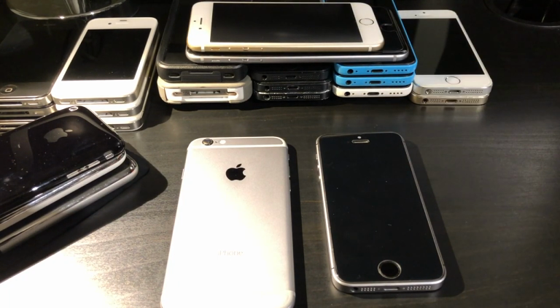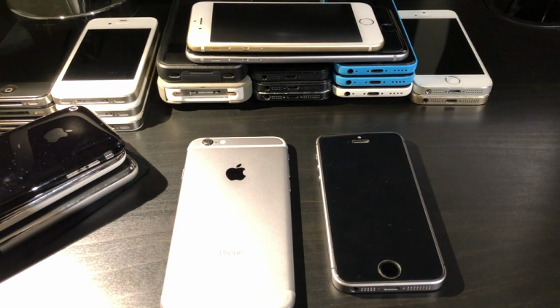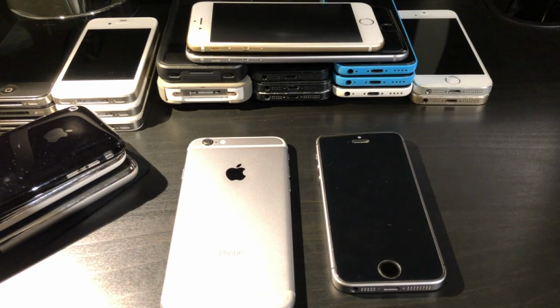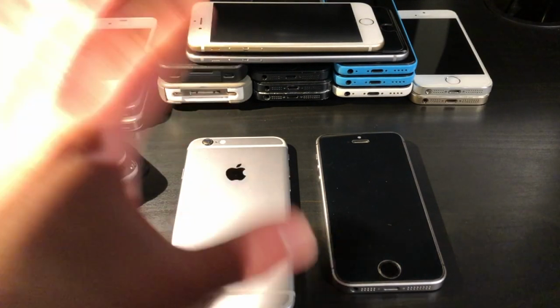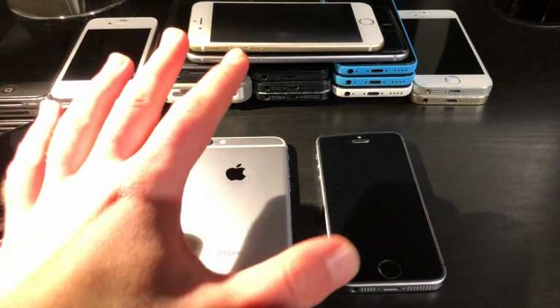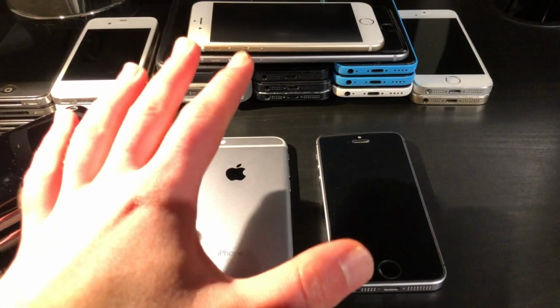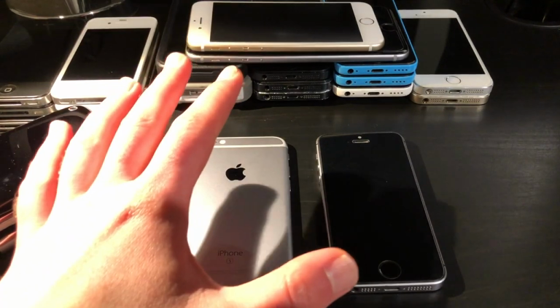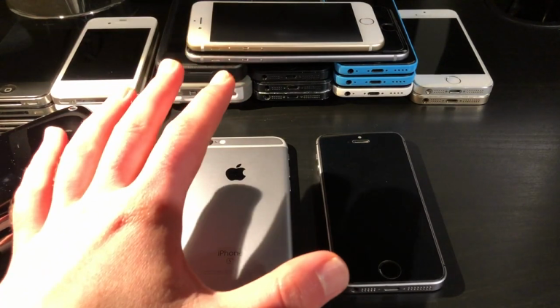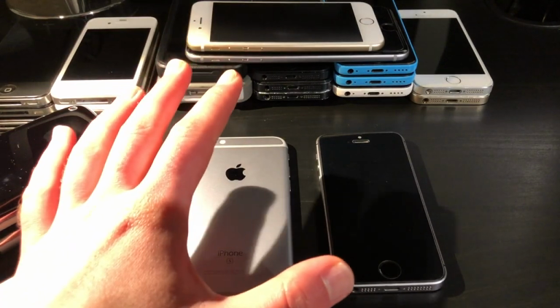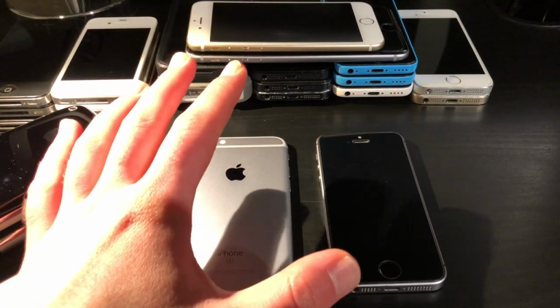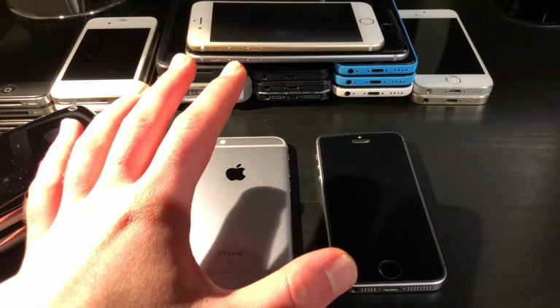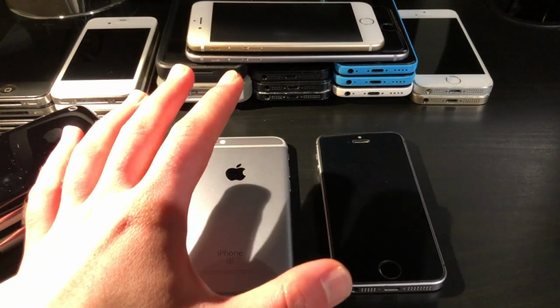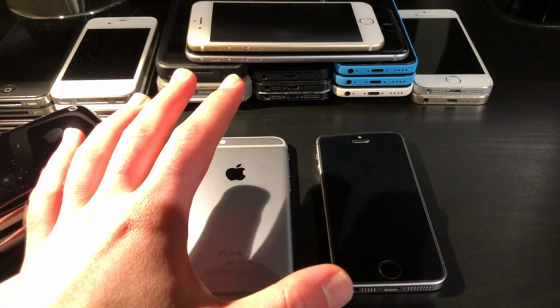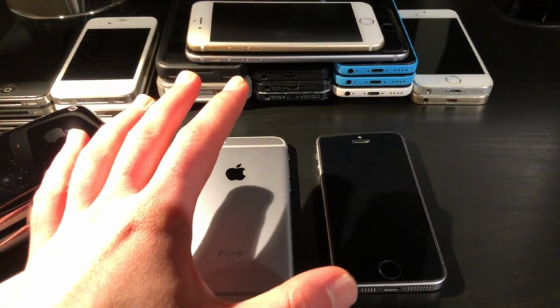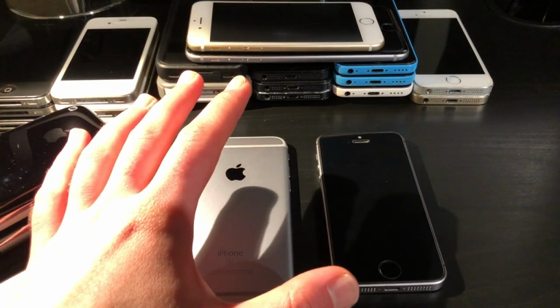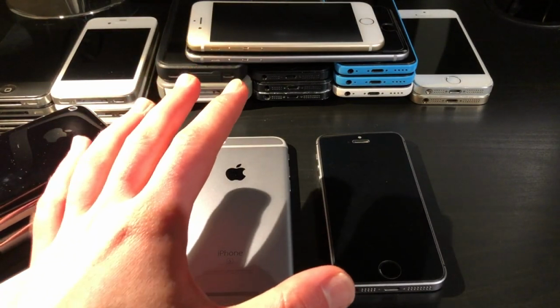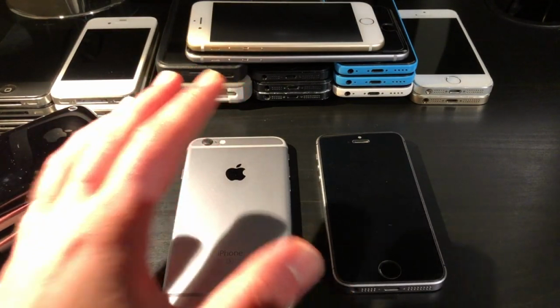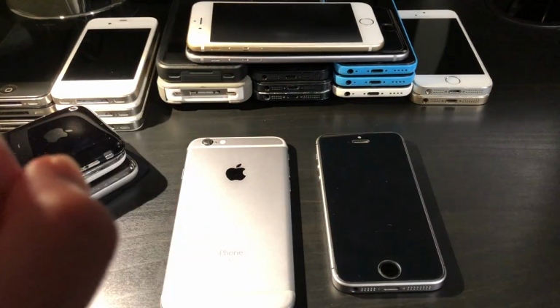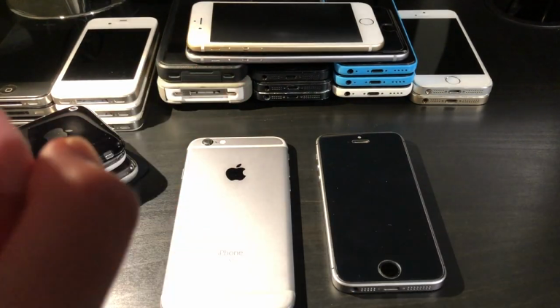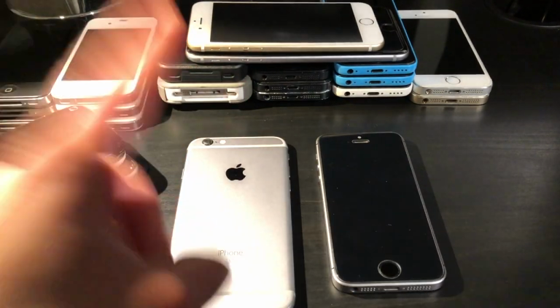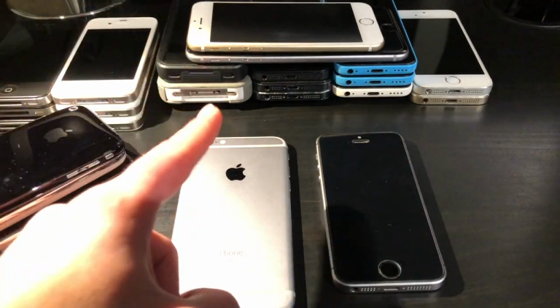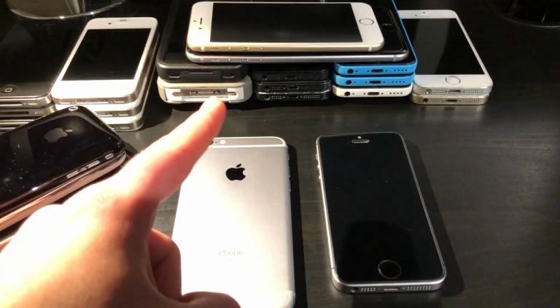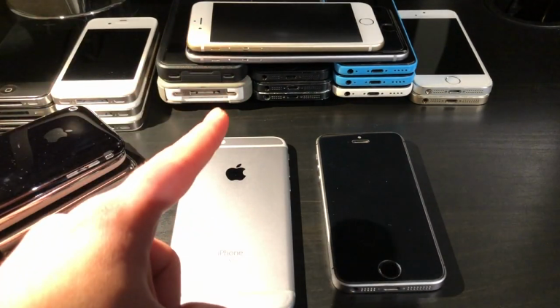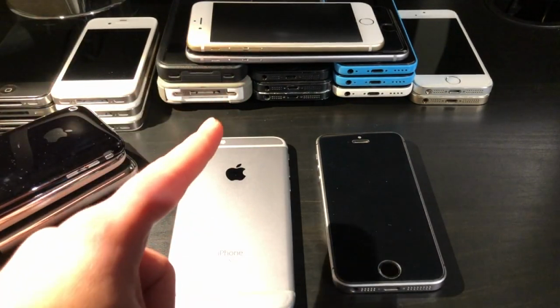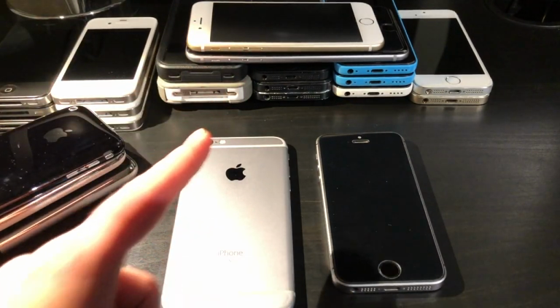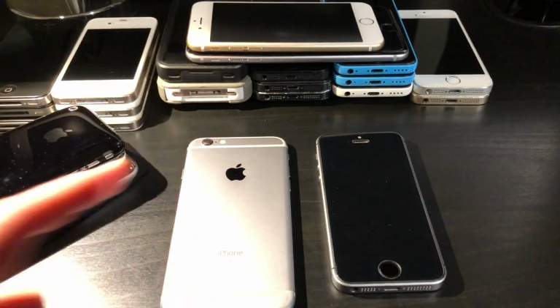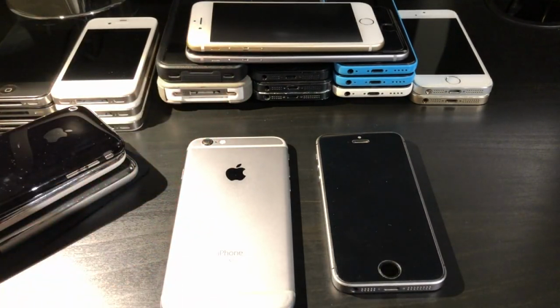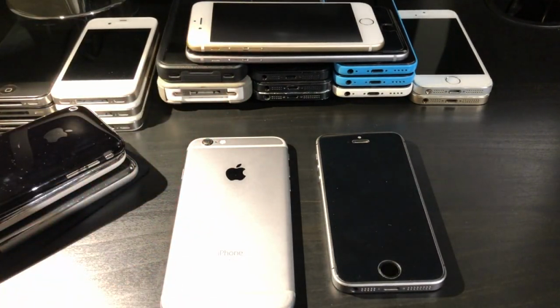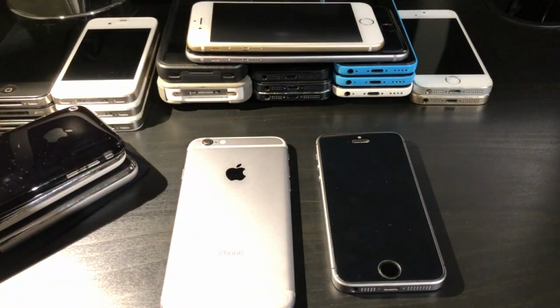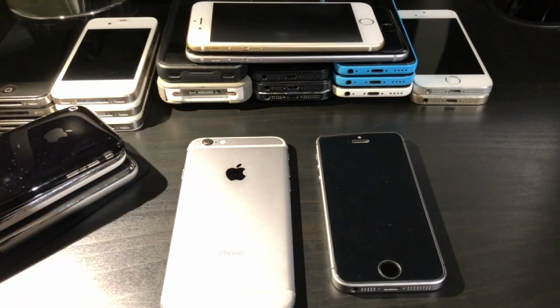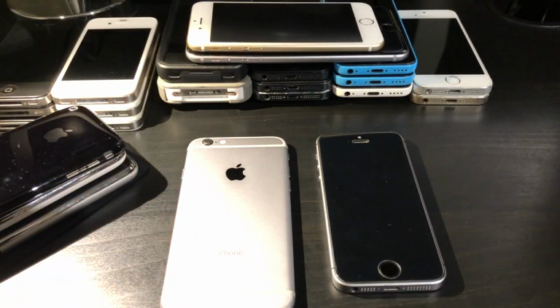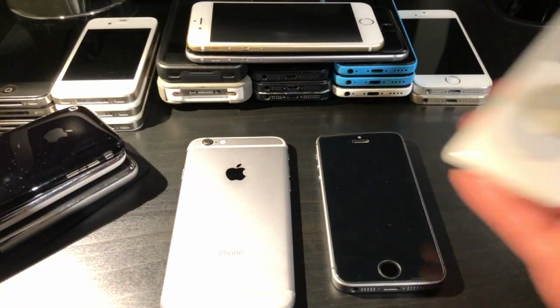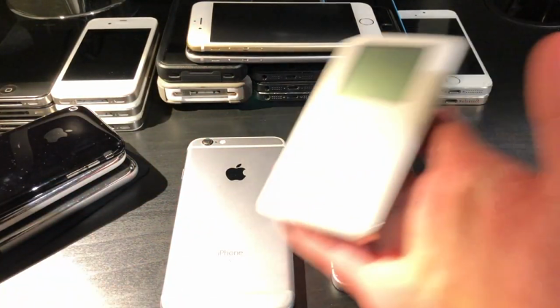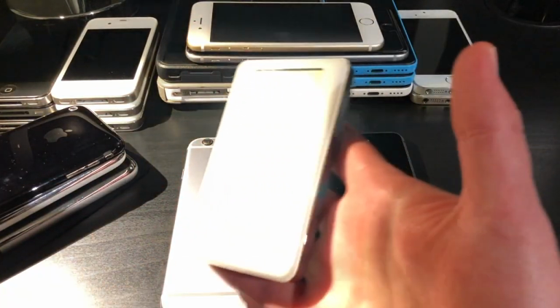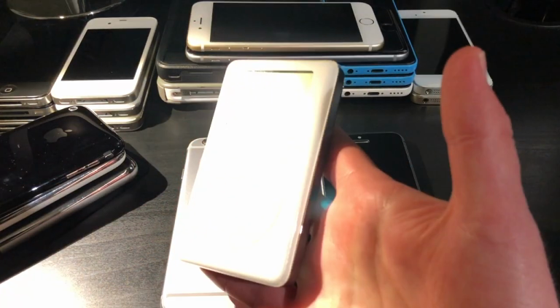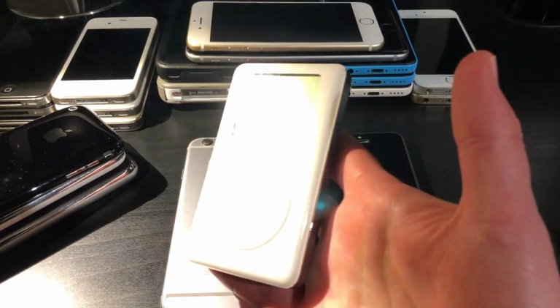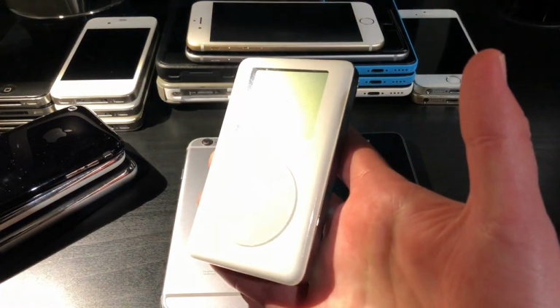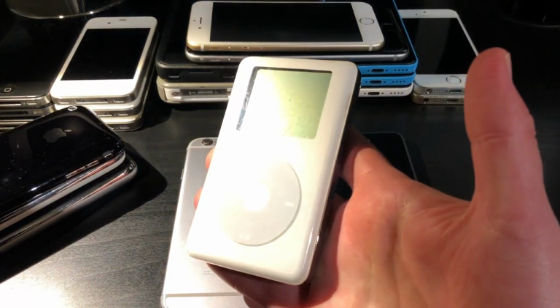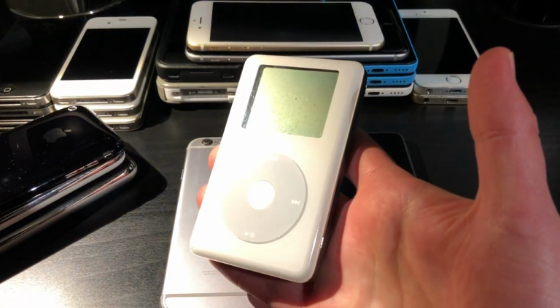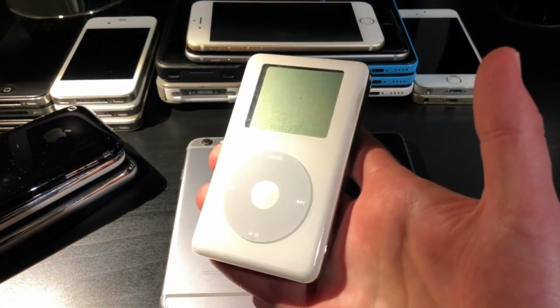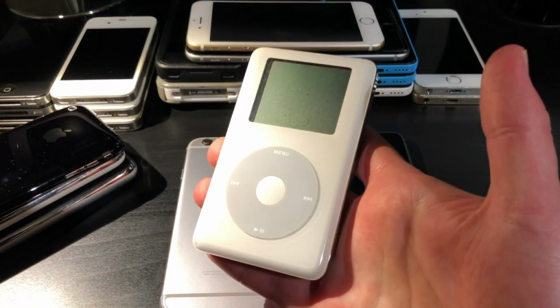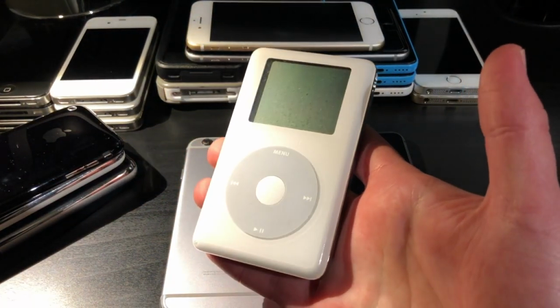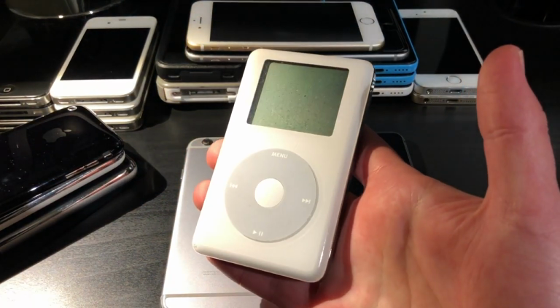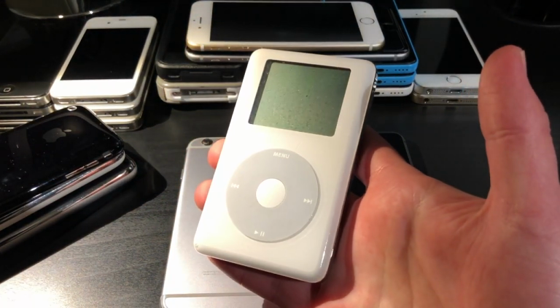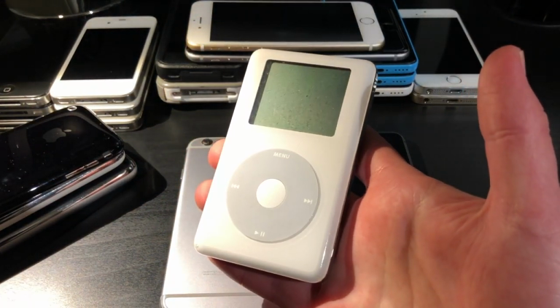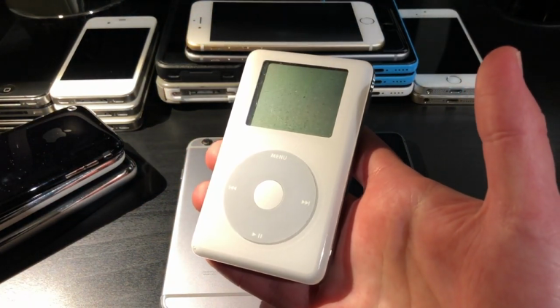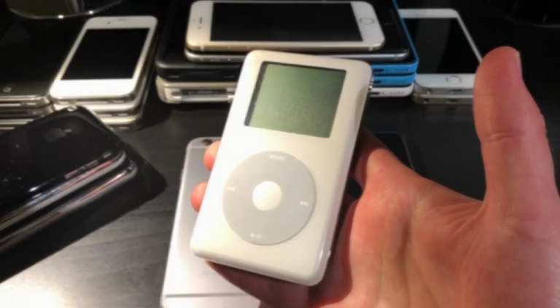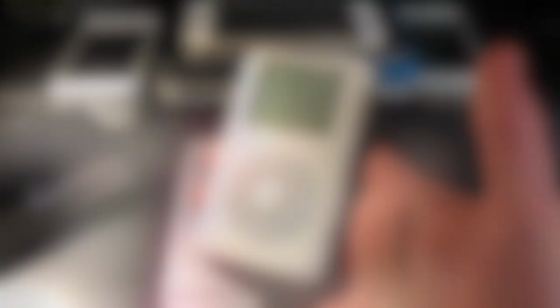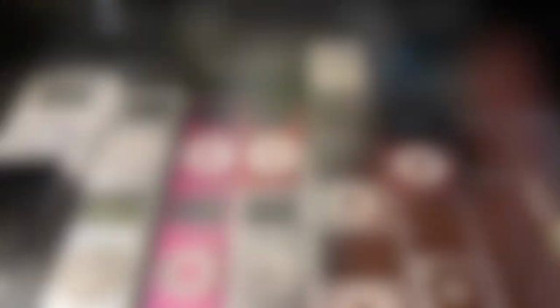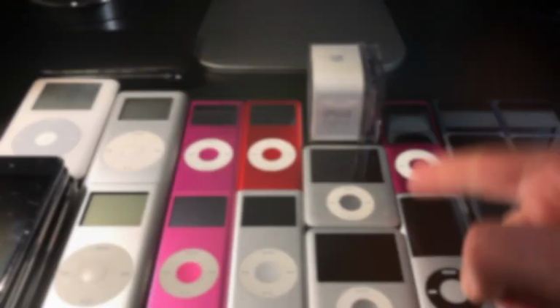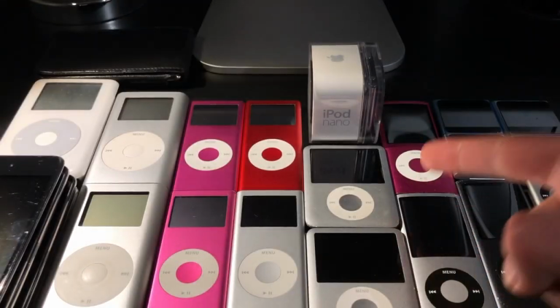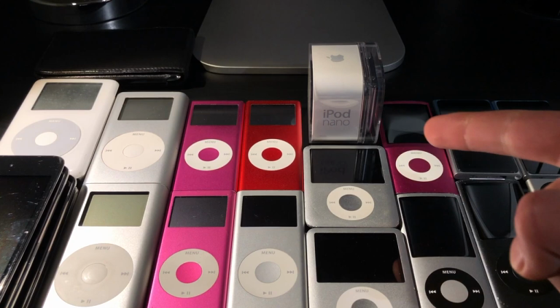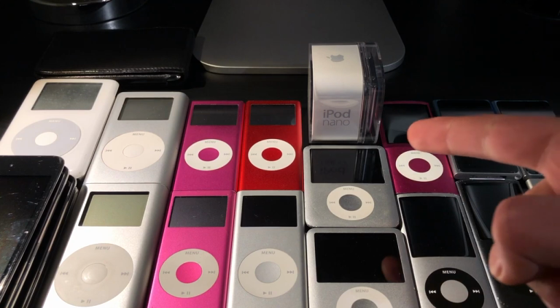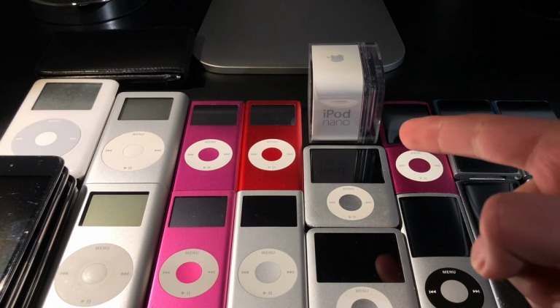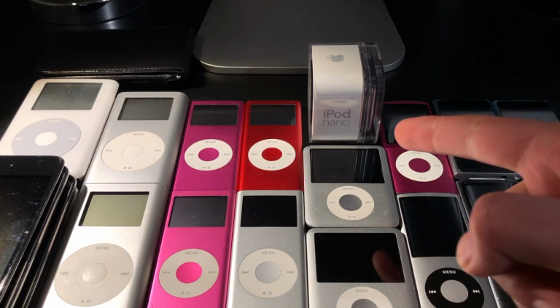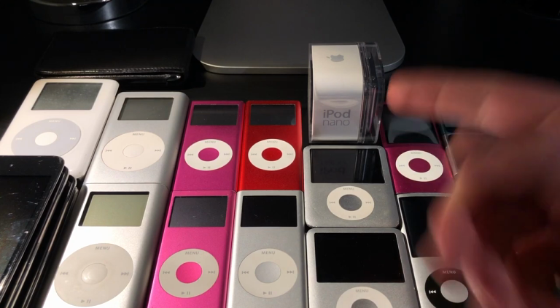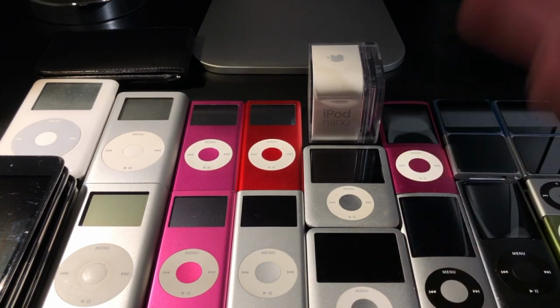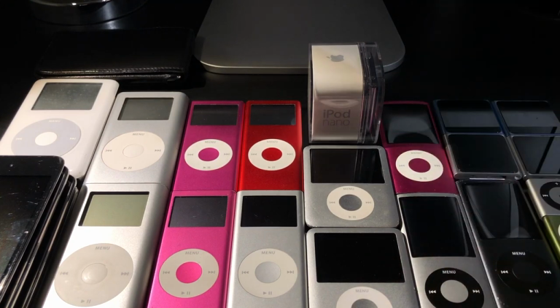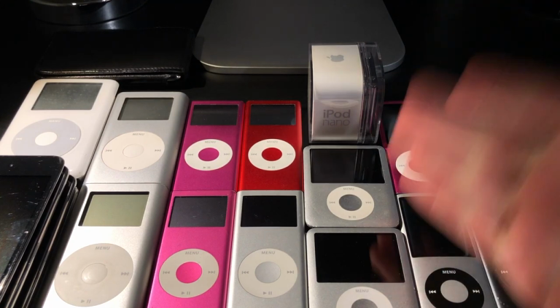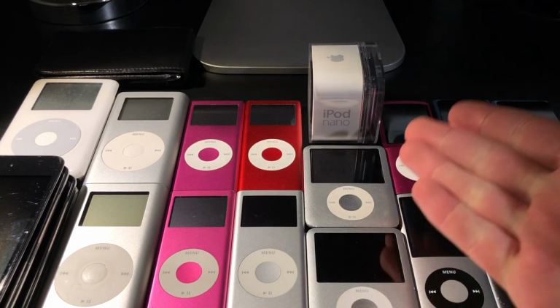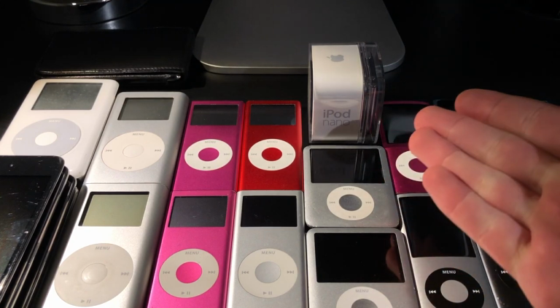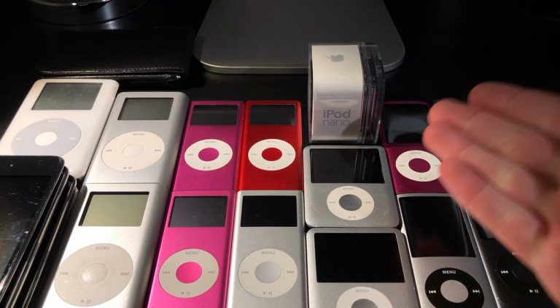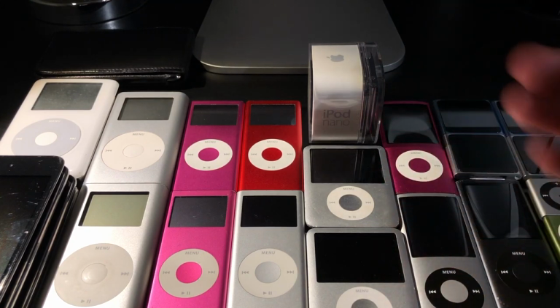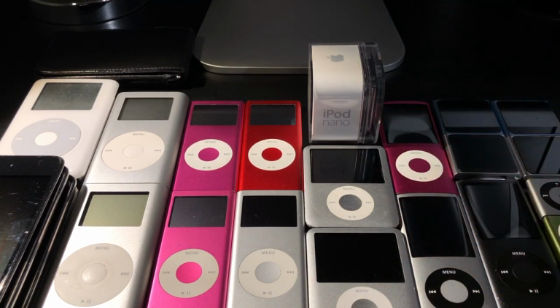With all of these iPhones out of the way, let's take a break and look at some iPods.